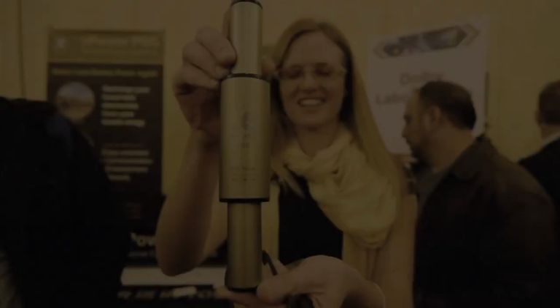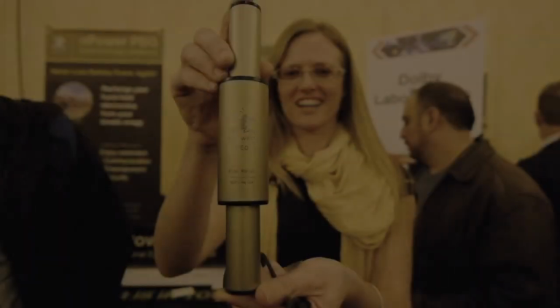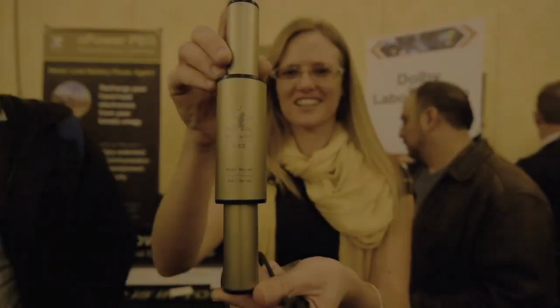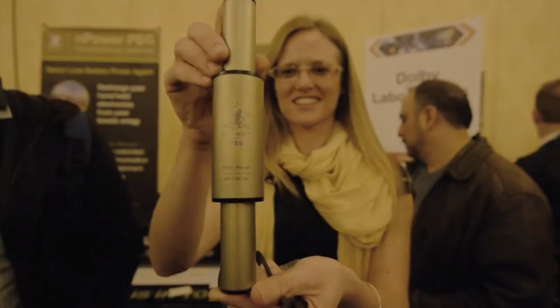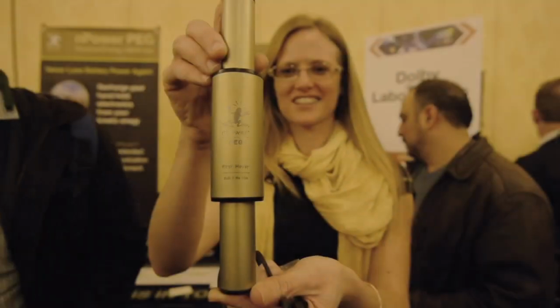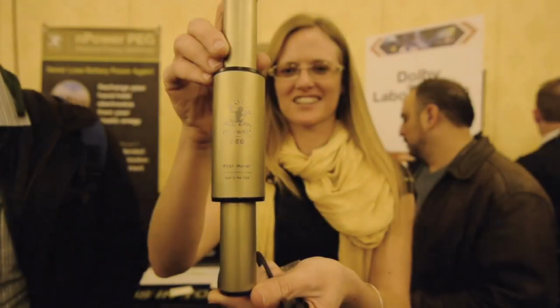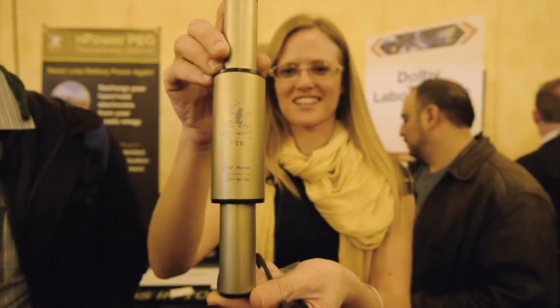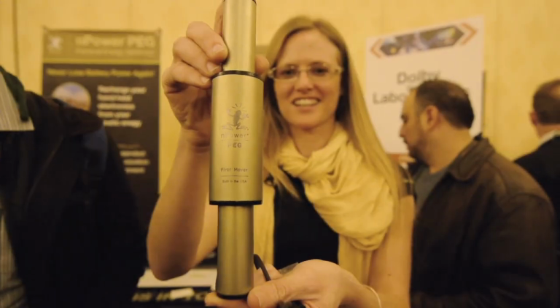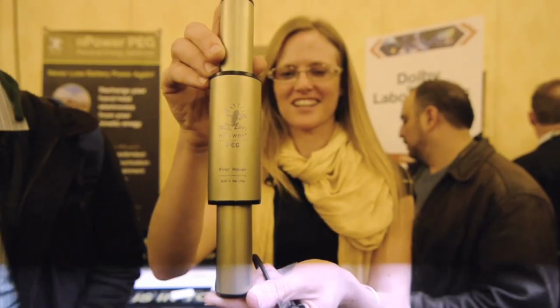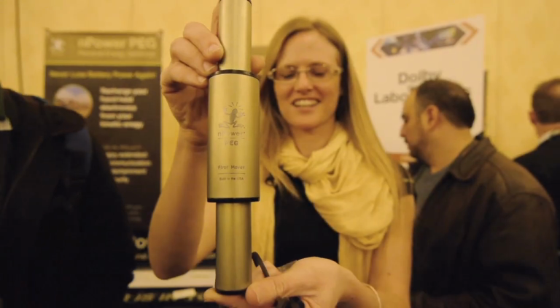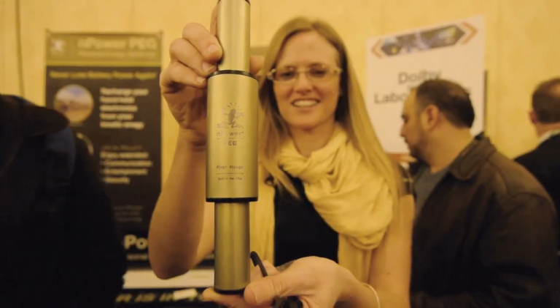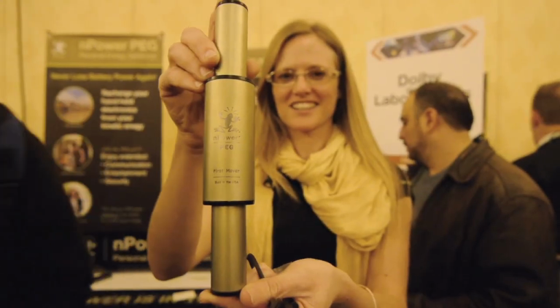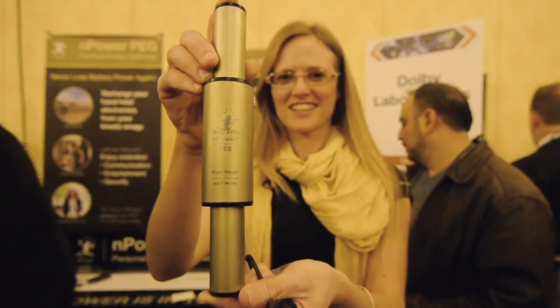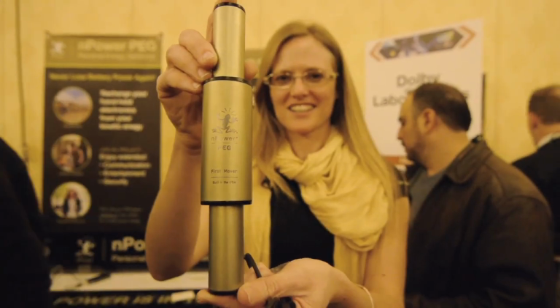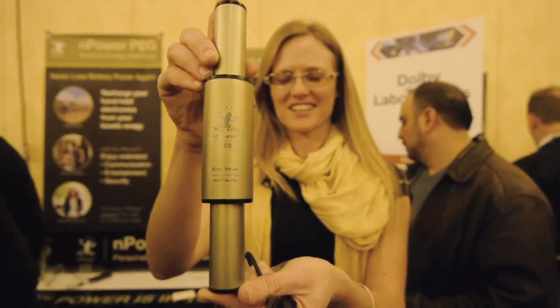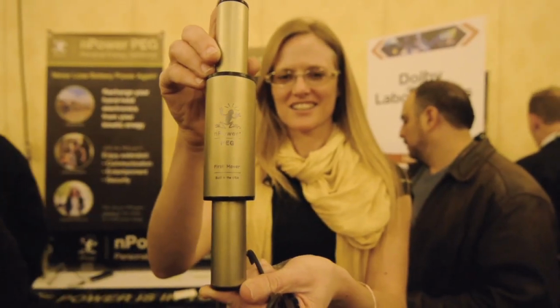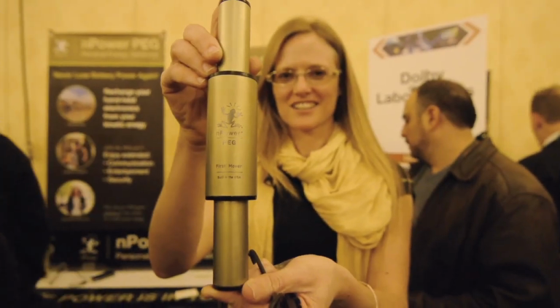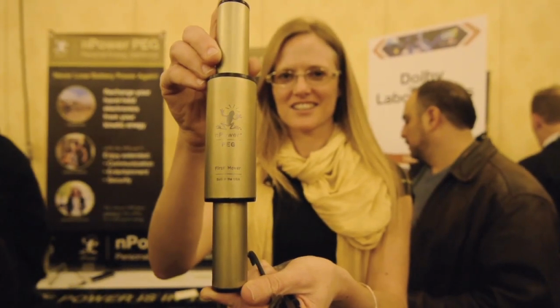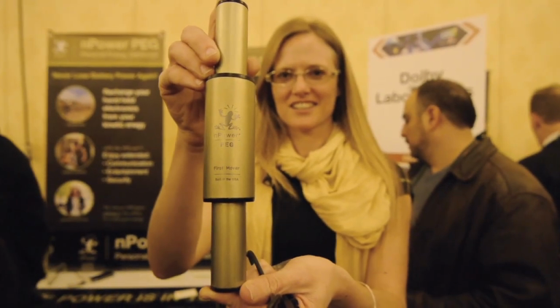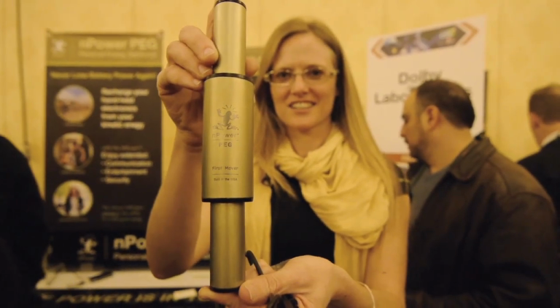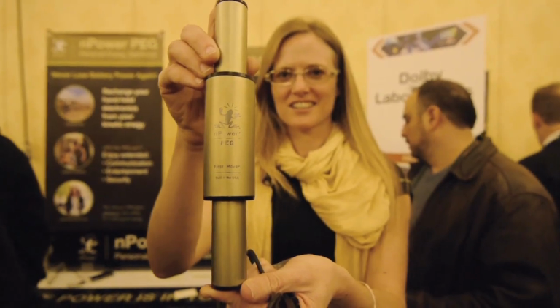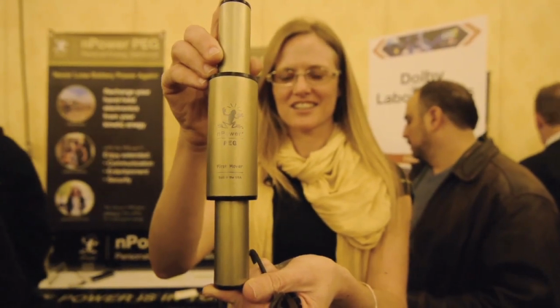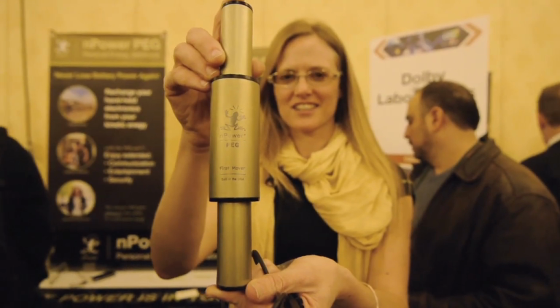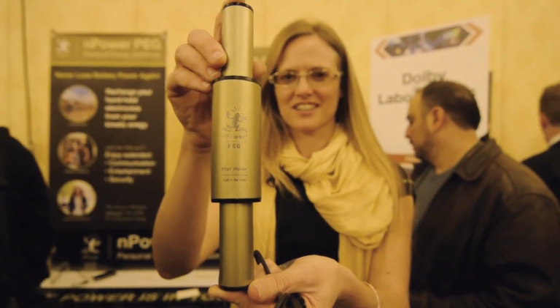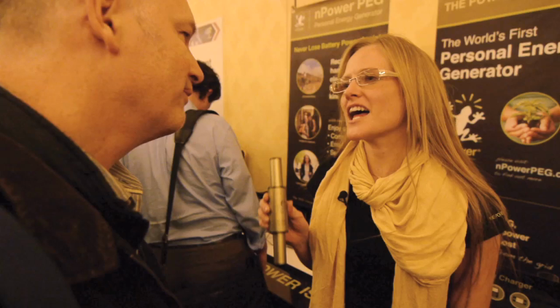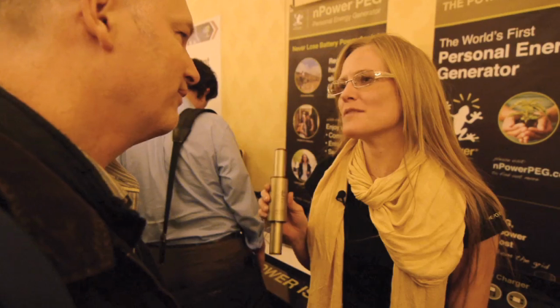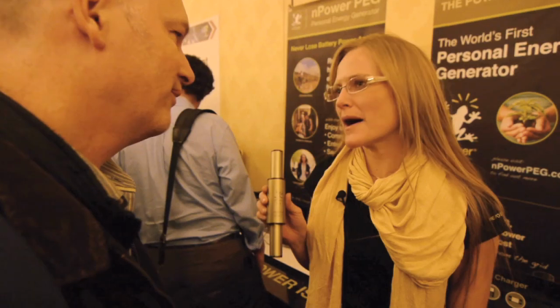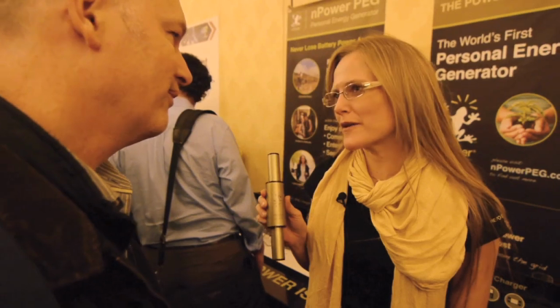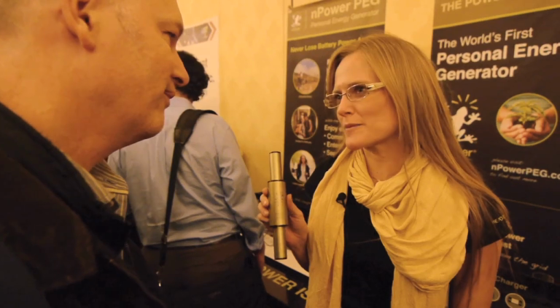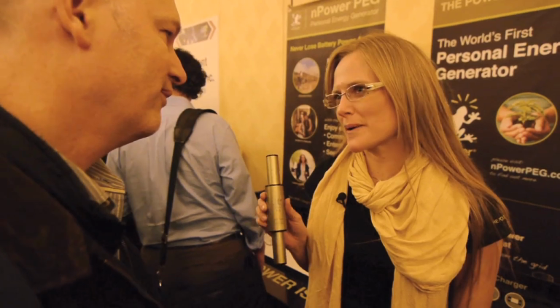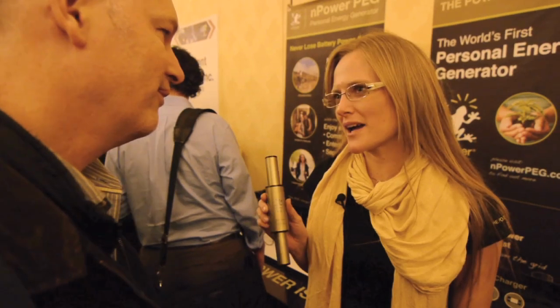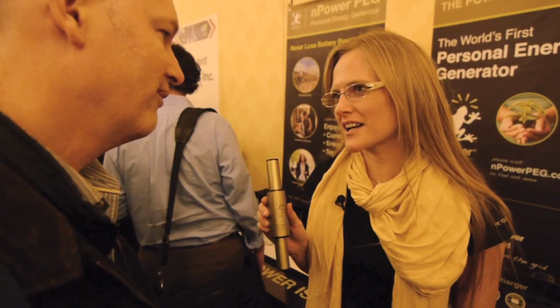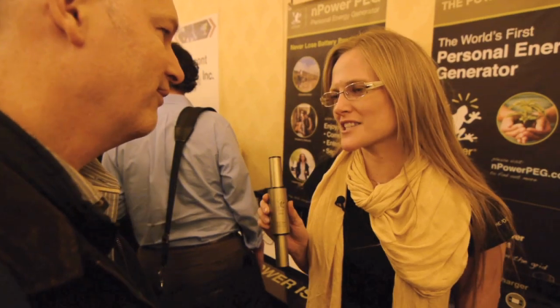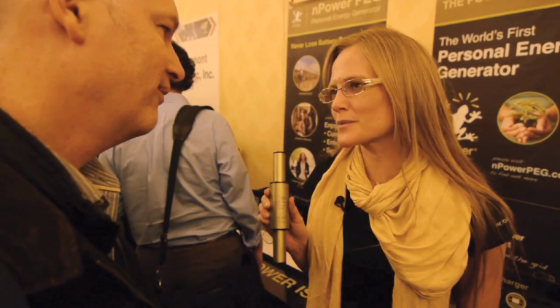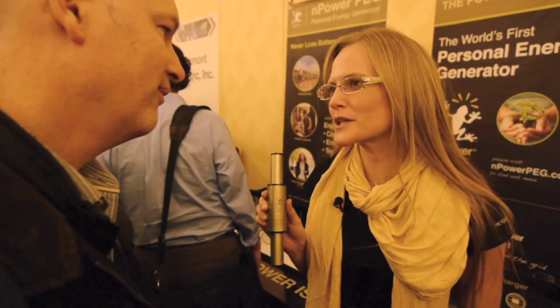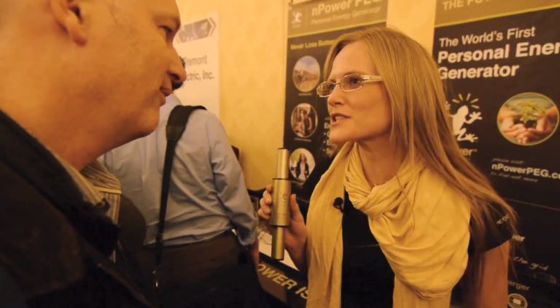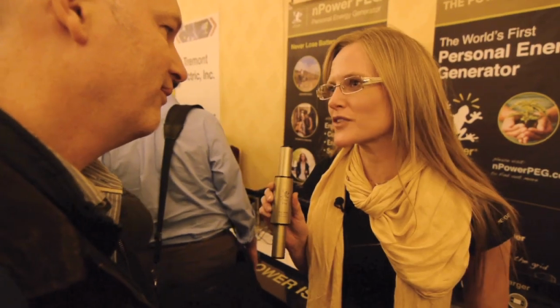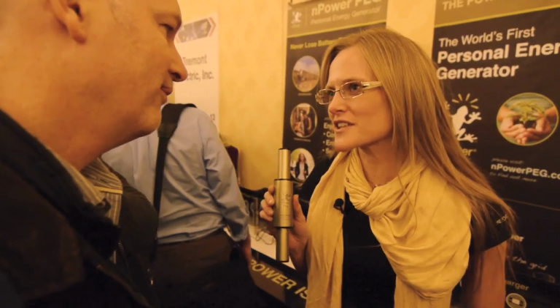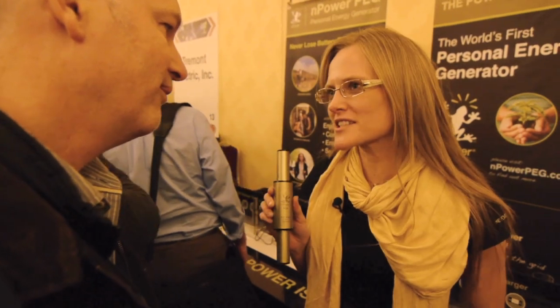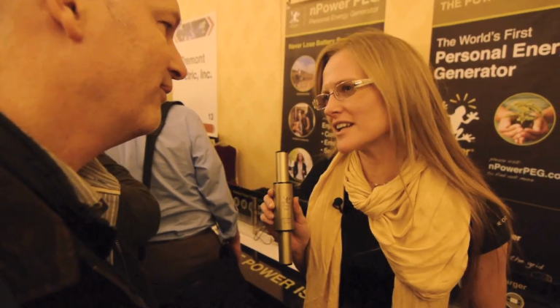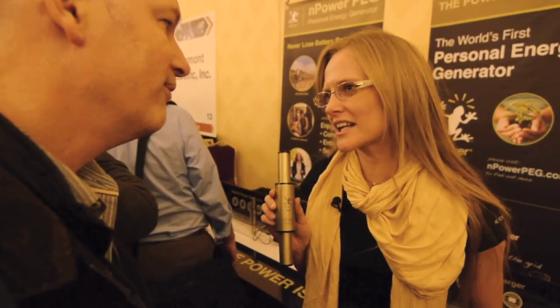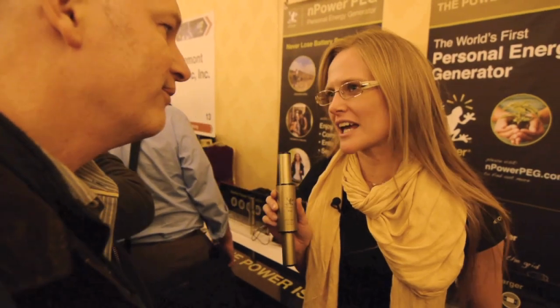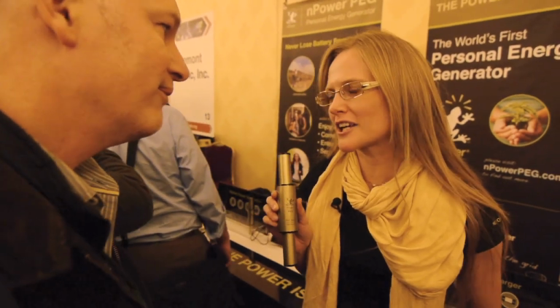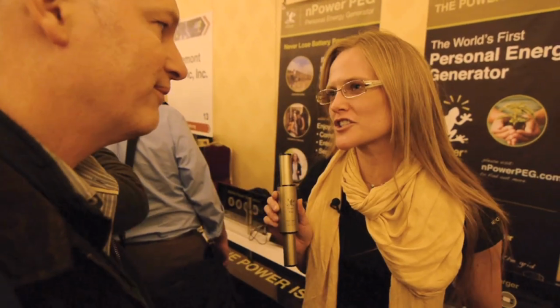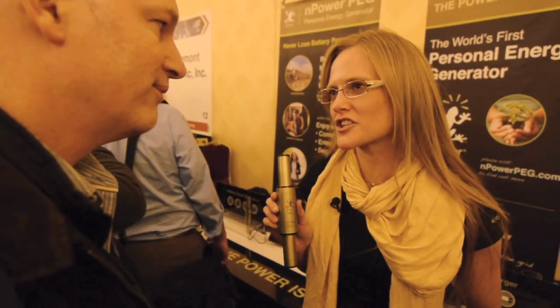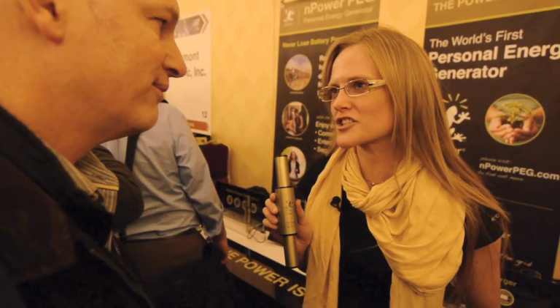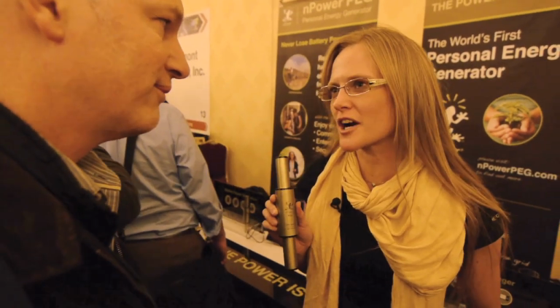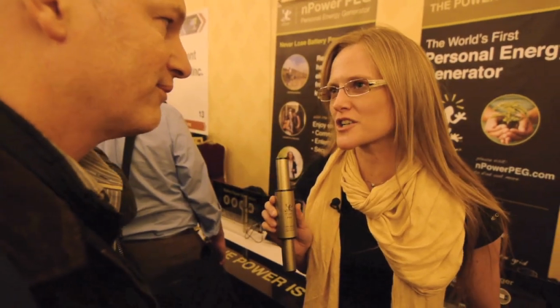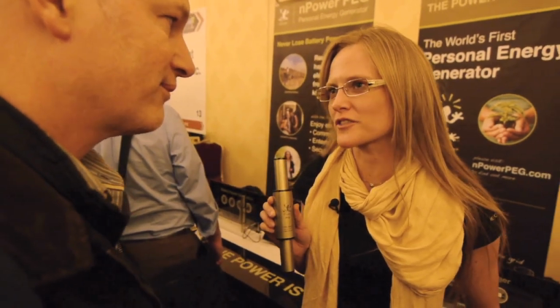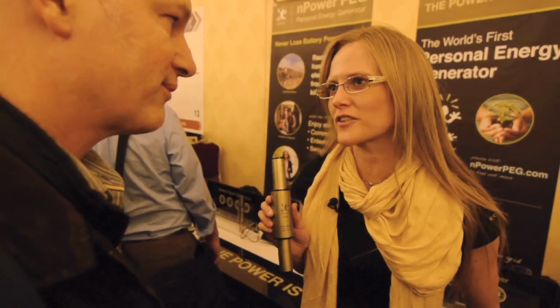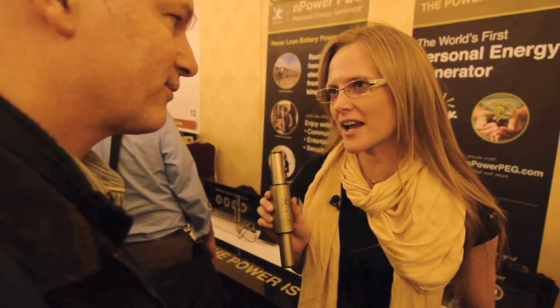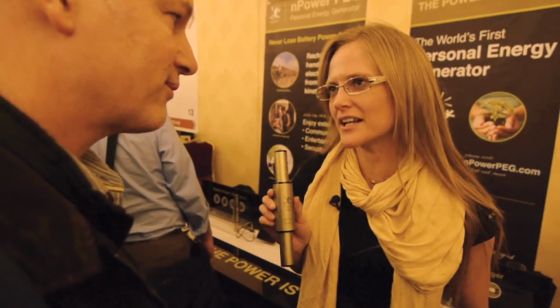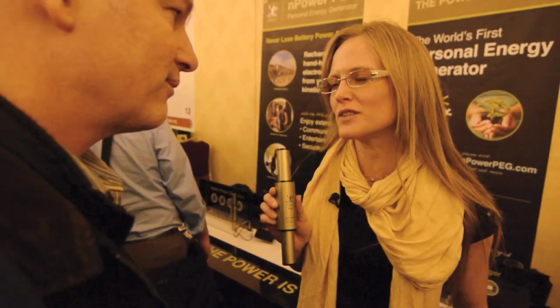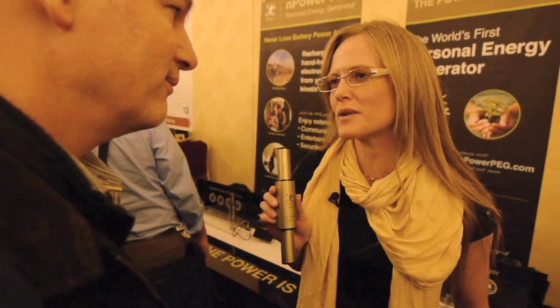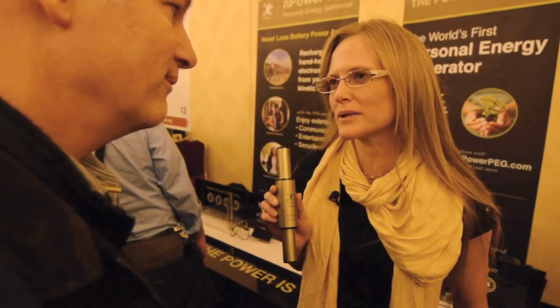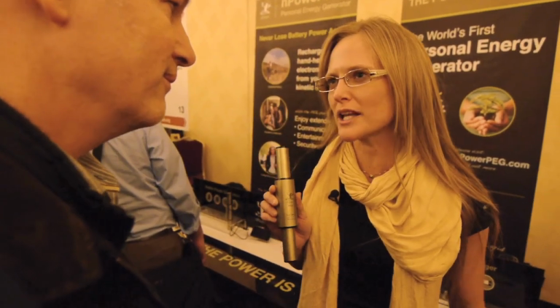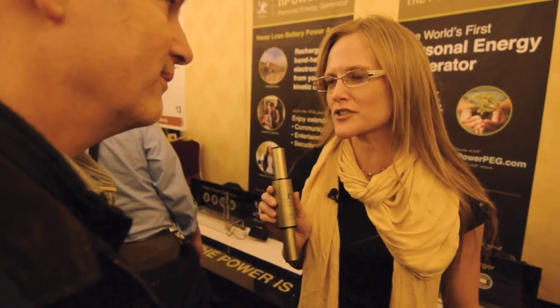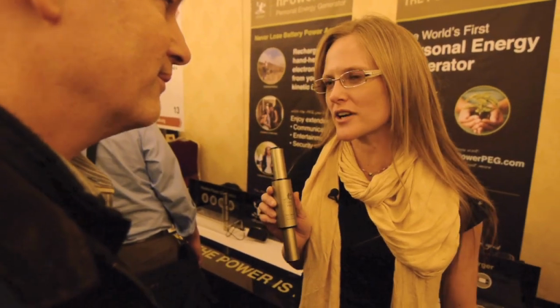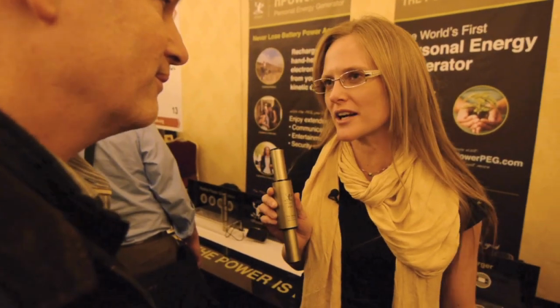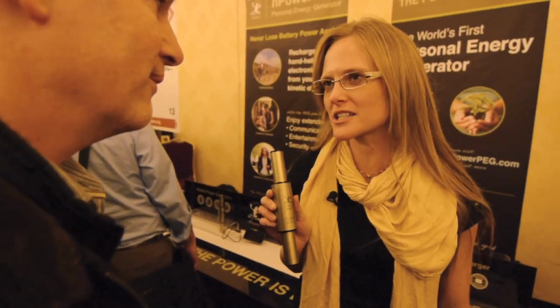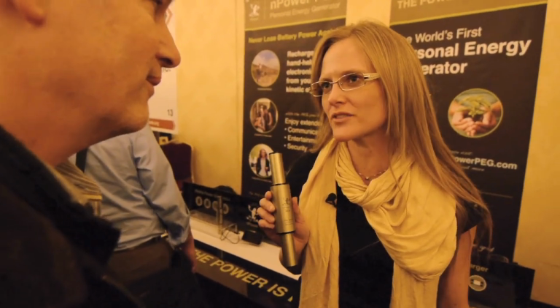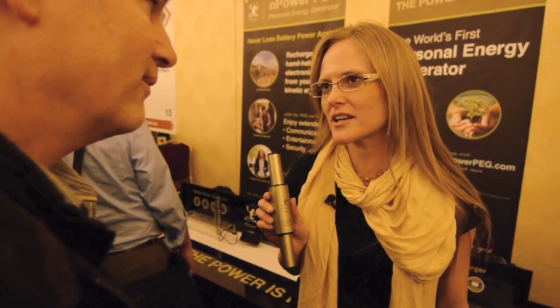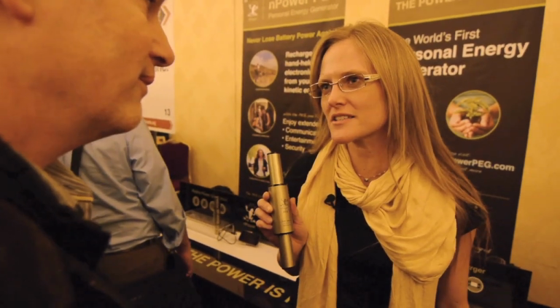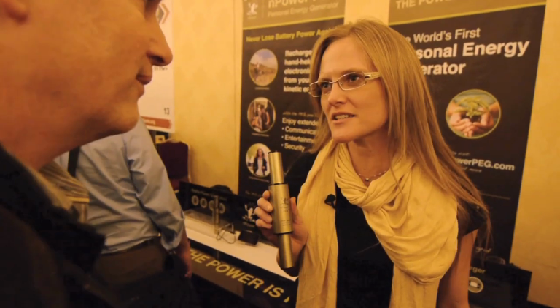Tell us what this is and what makes it different. This is an NPowerPeg. It's the world's first kinetic energy charger for handheld mobile electronic devices.